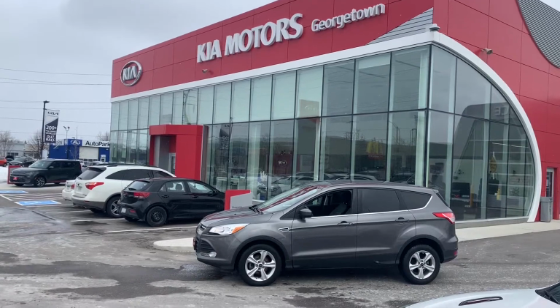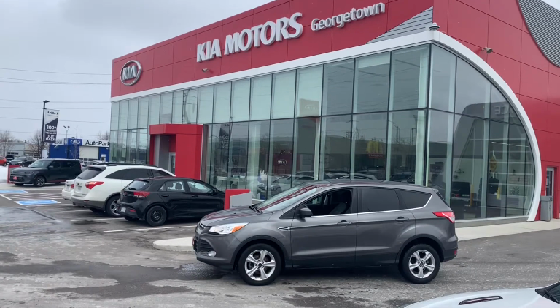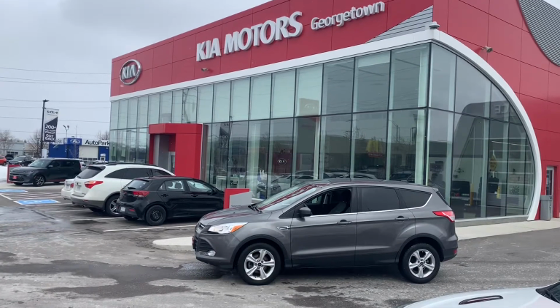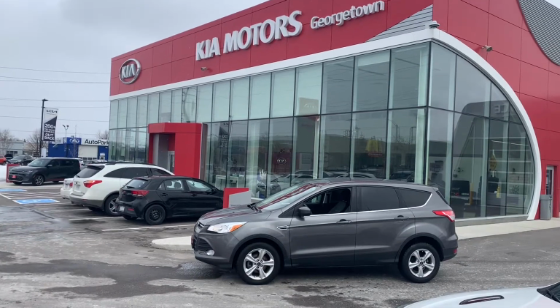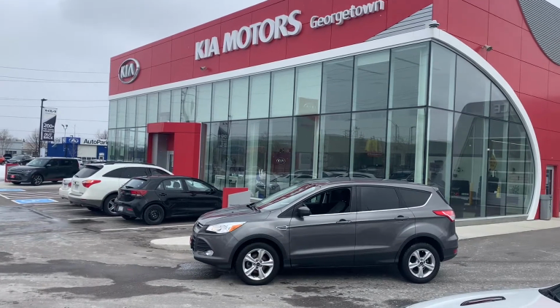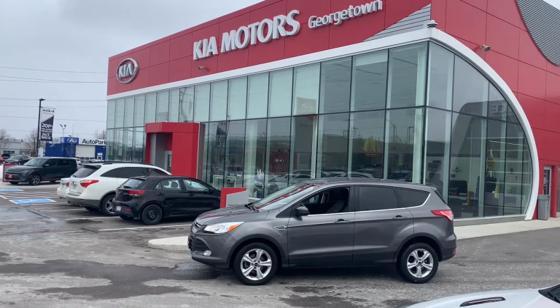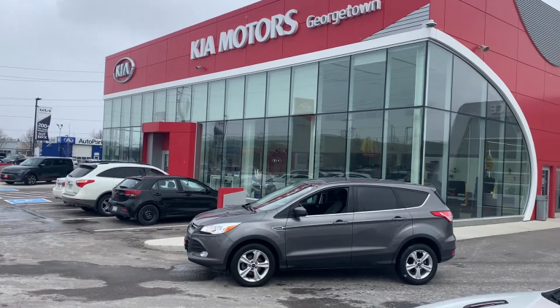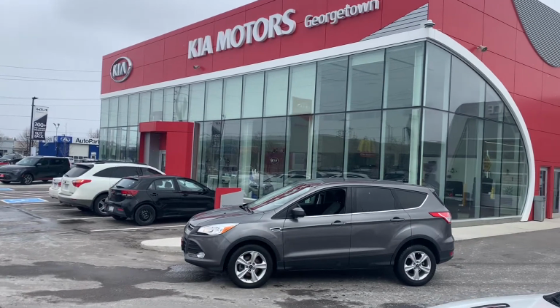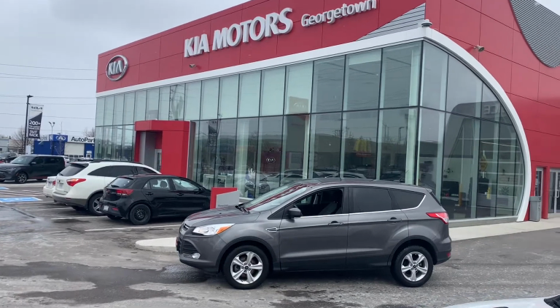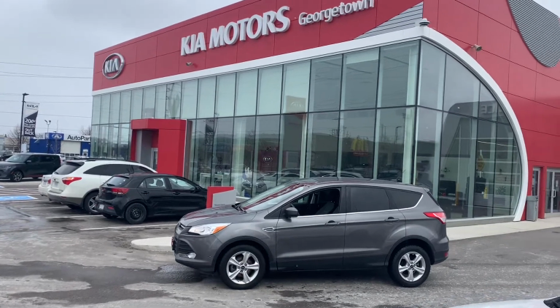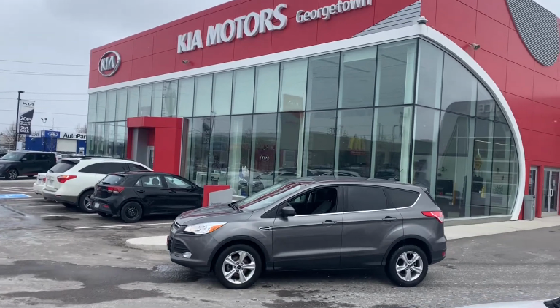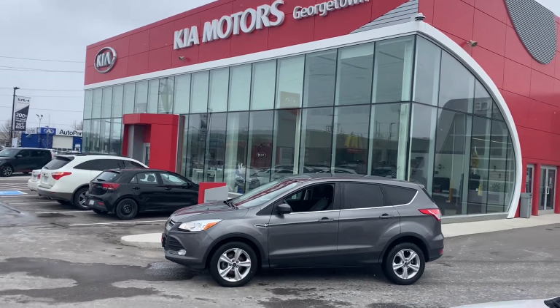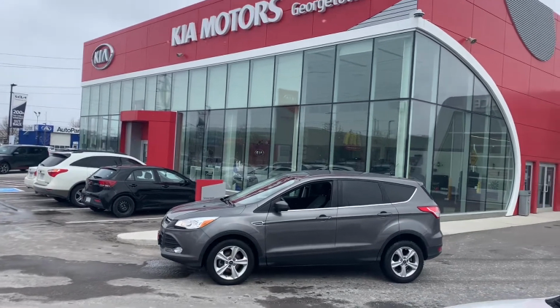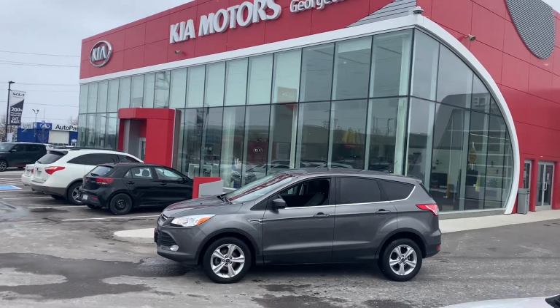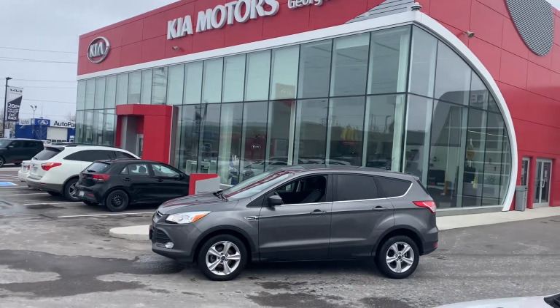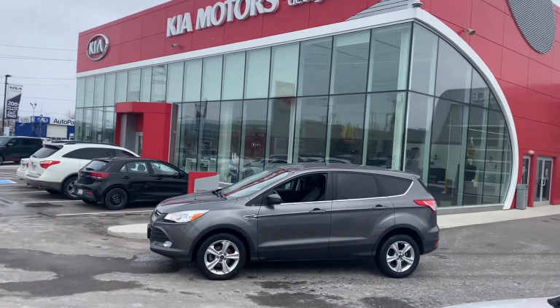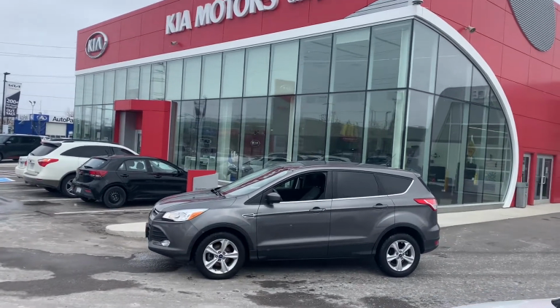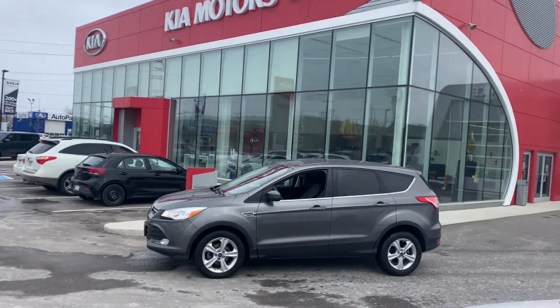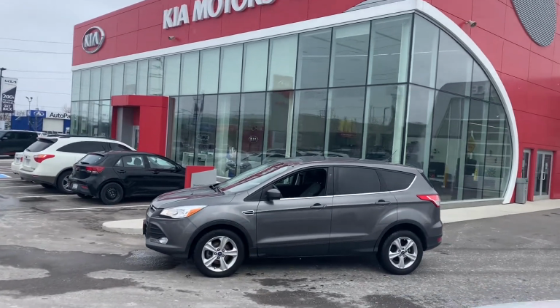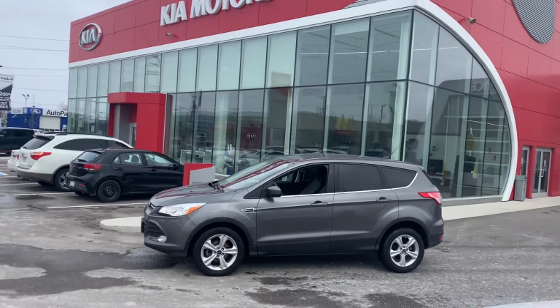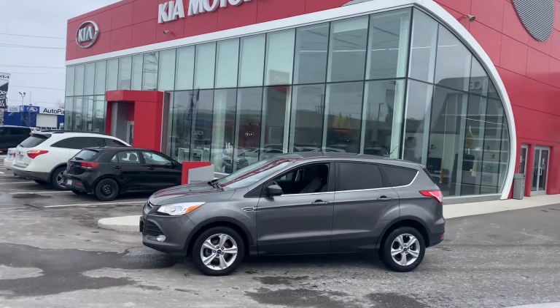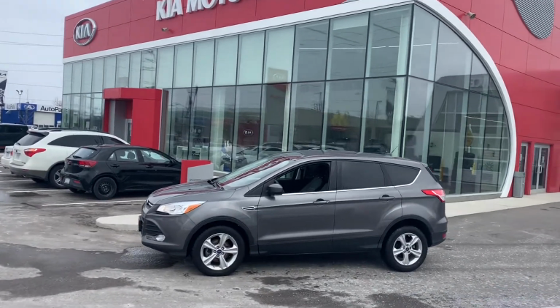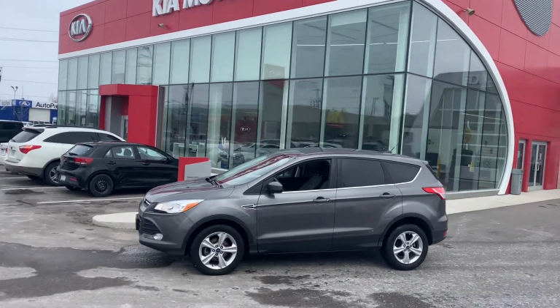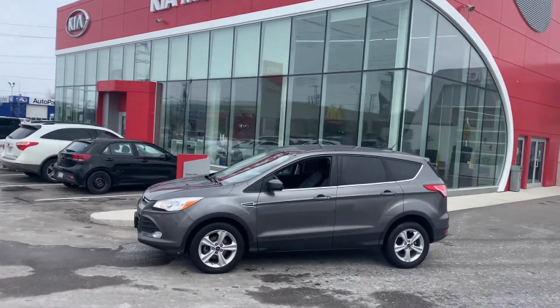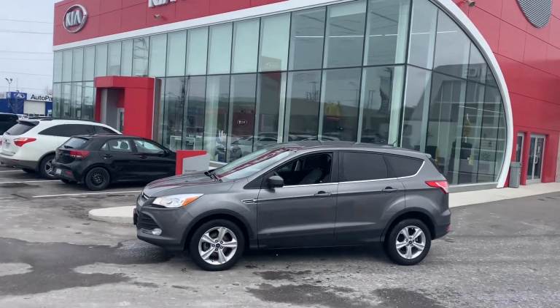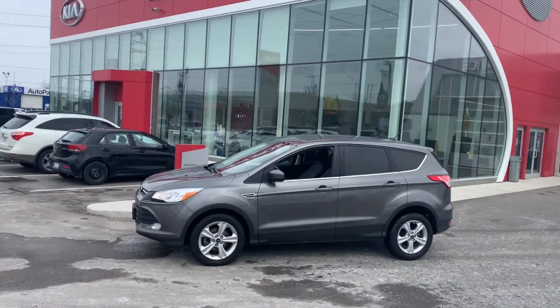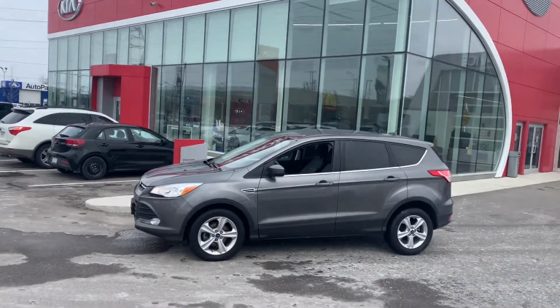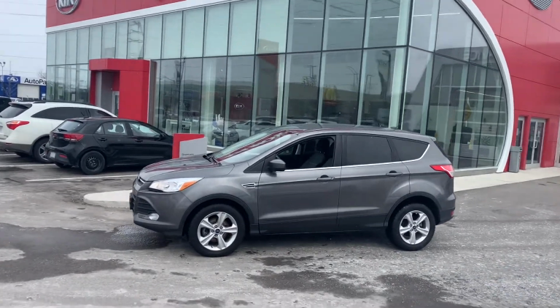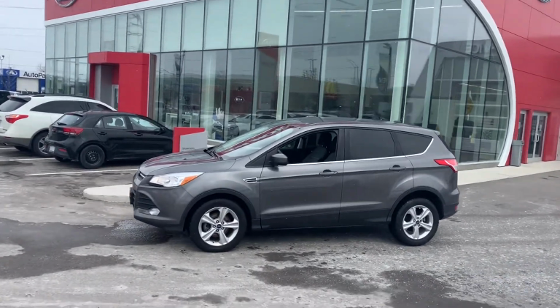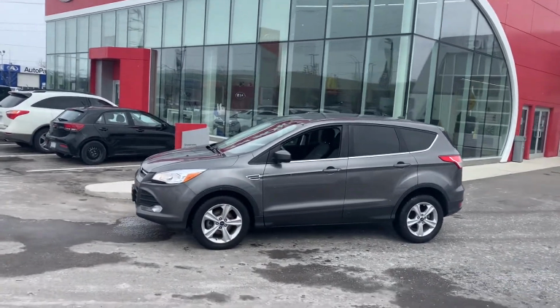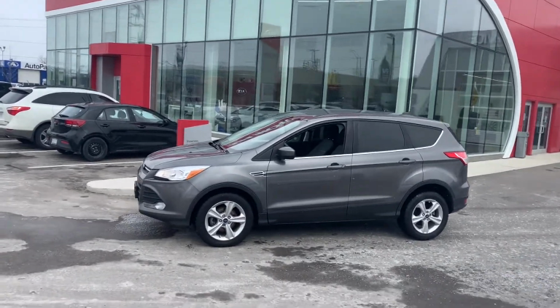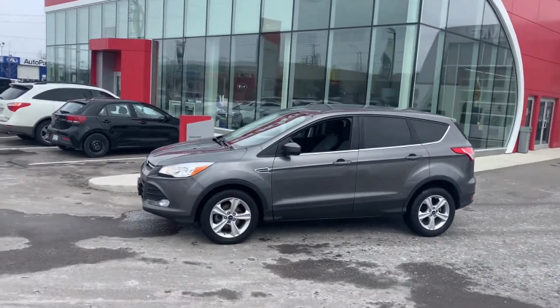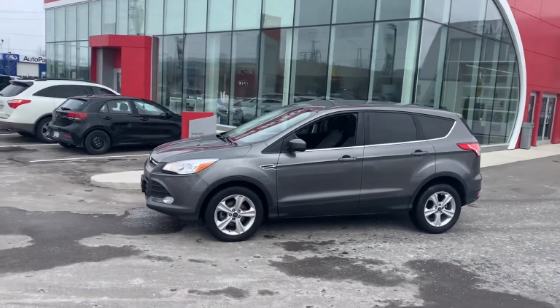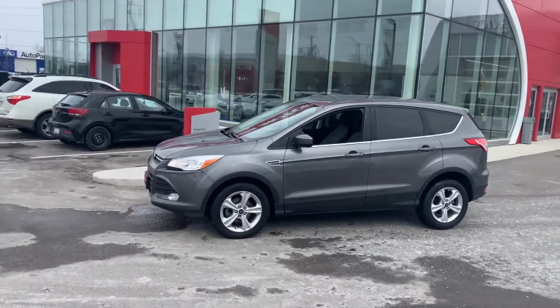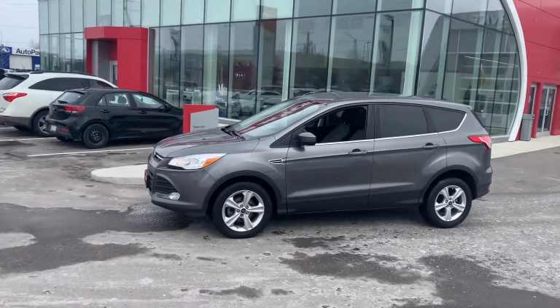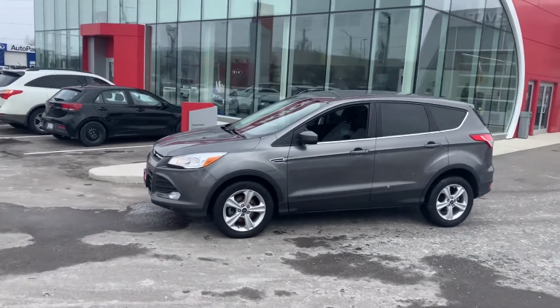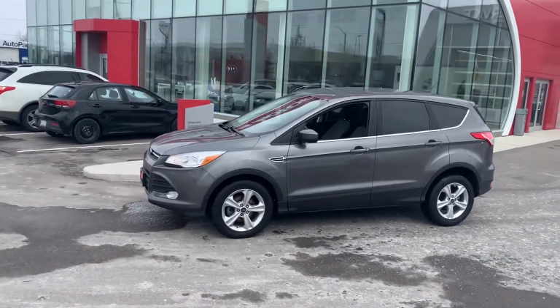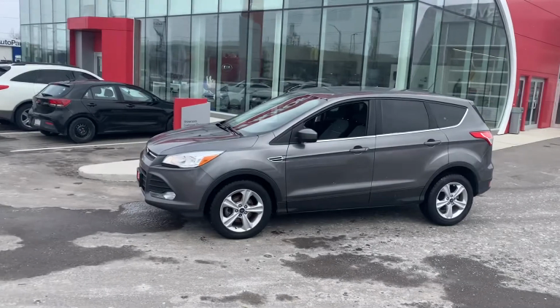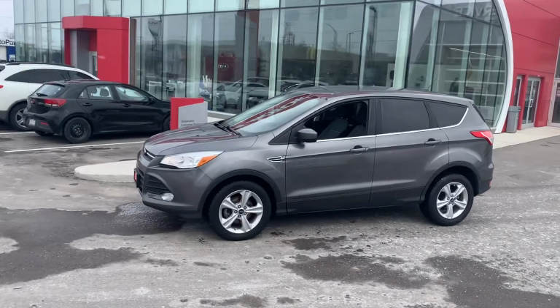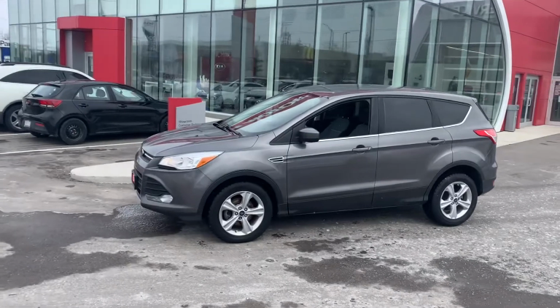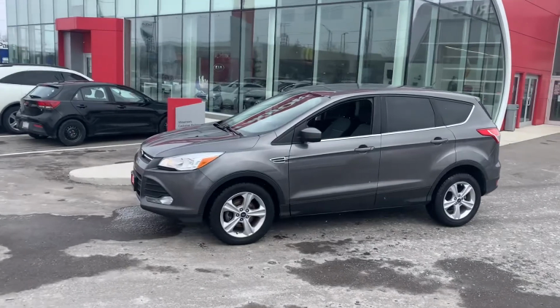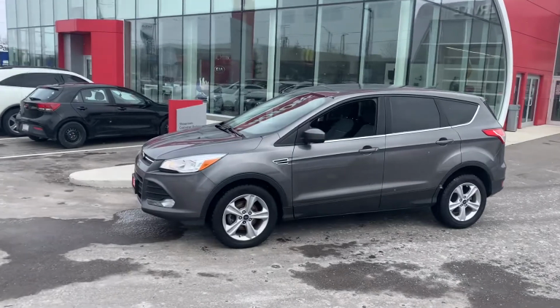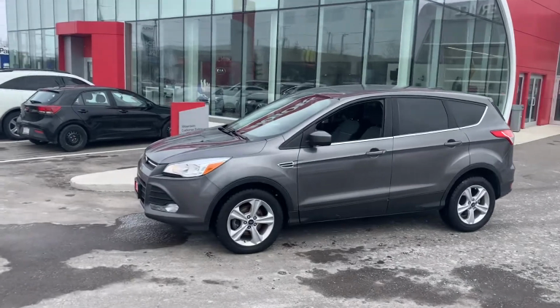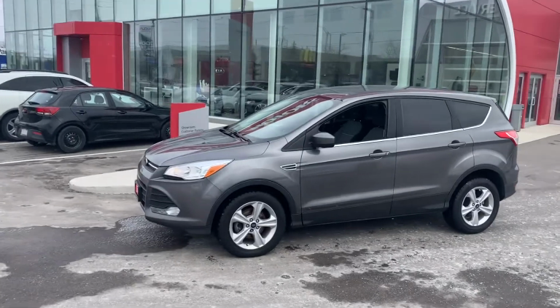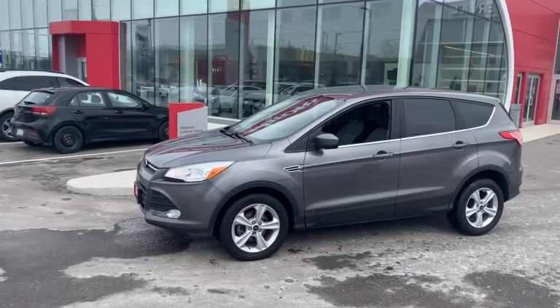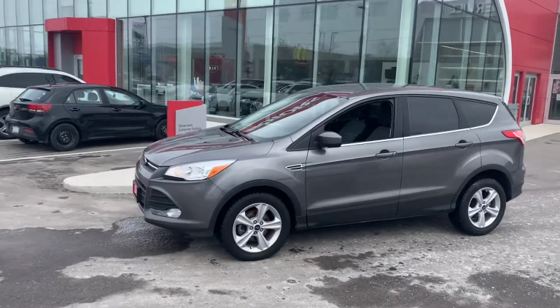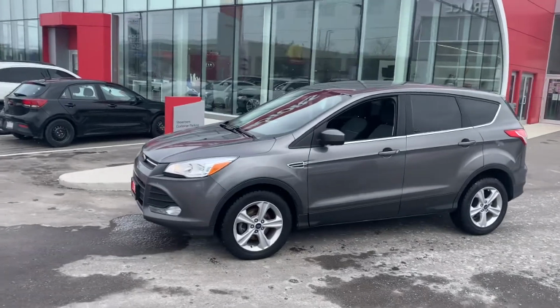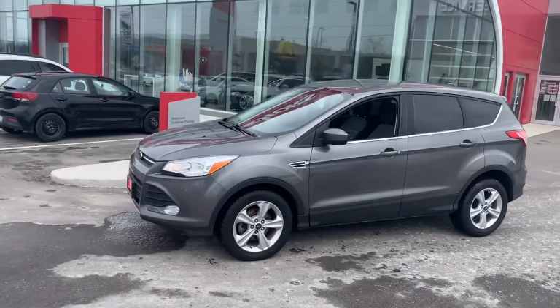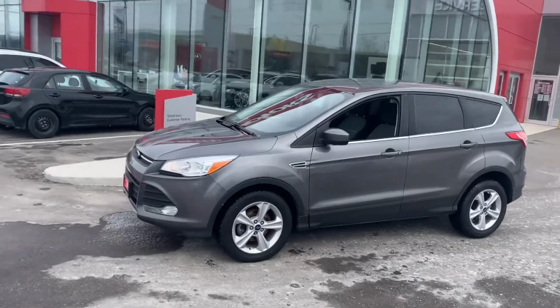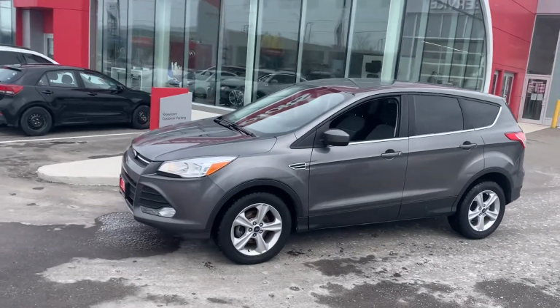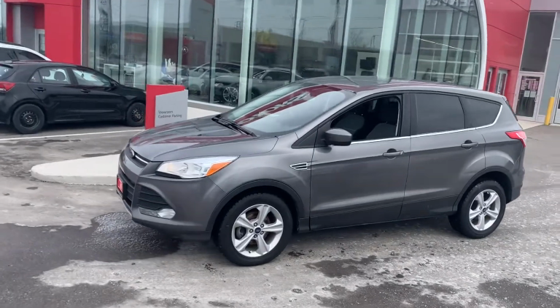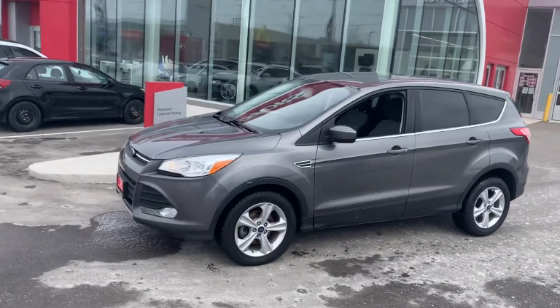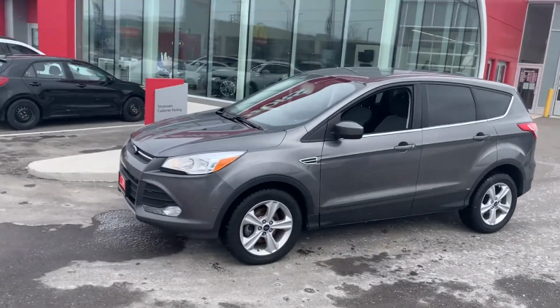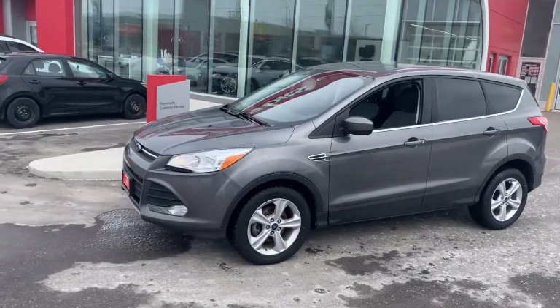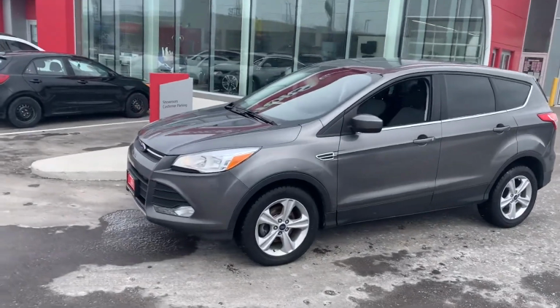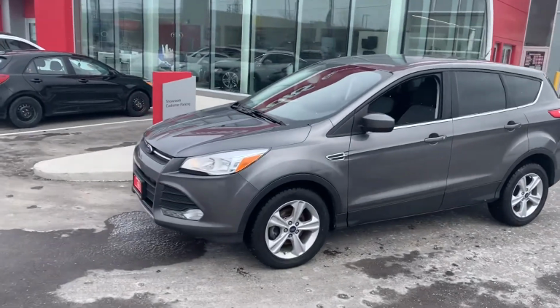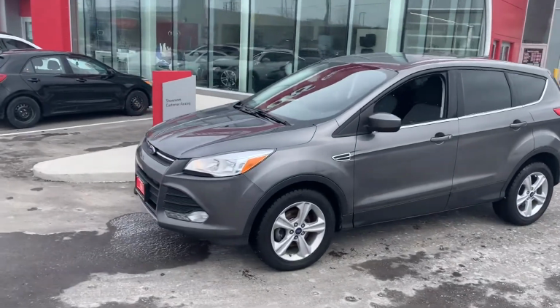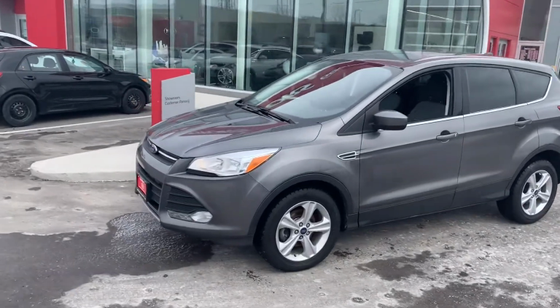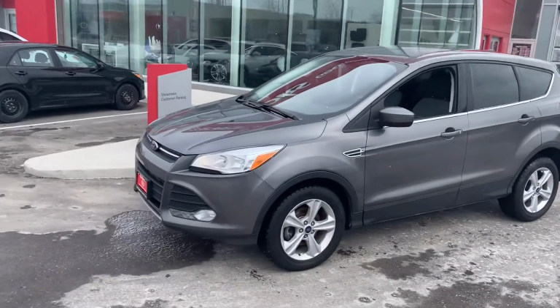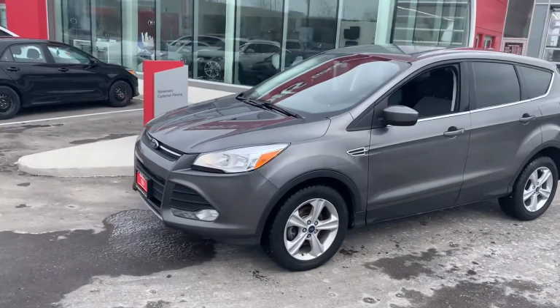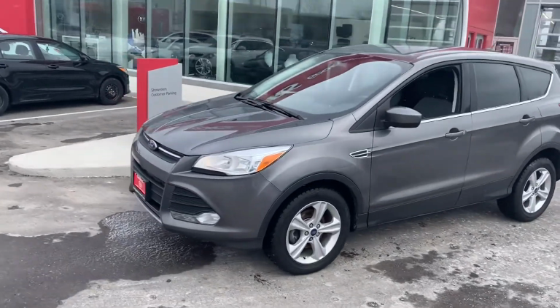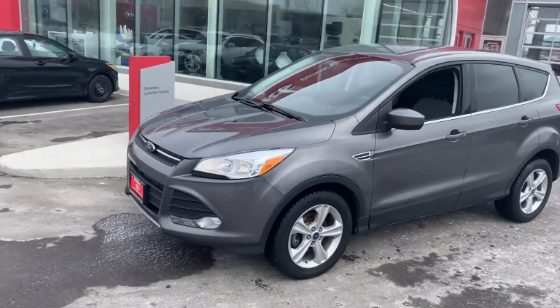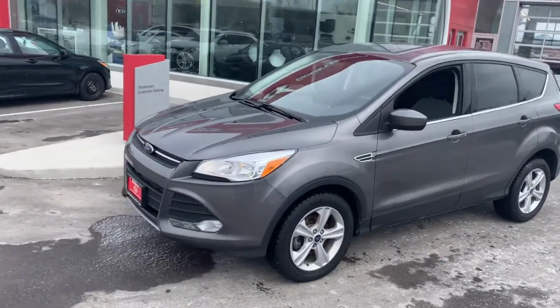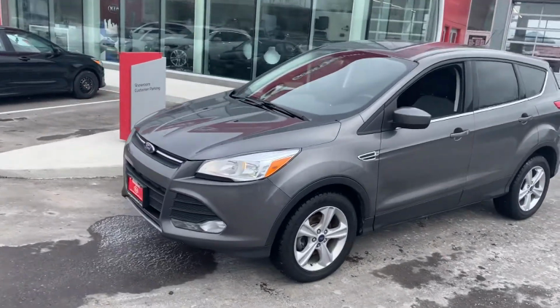Good morning, Kevin. My name is Cameron McCullen. I'm here at Georgetown Kia. I wanted to thank you for your inquiry on our 2013 Ford Escape.